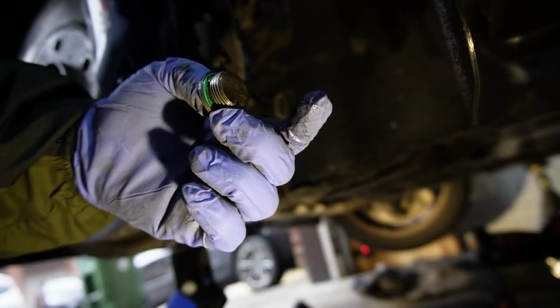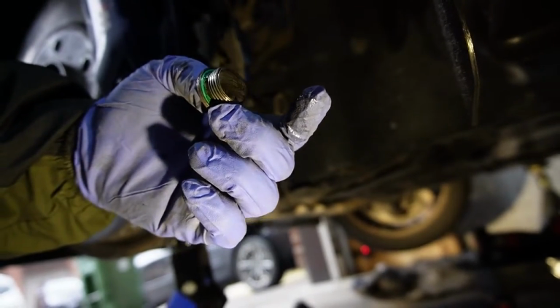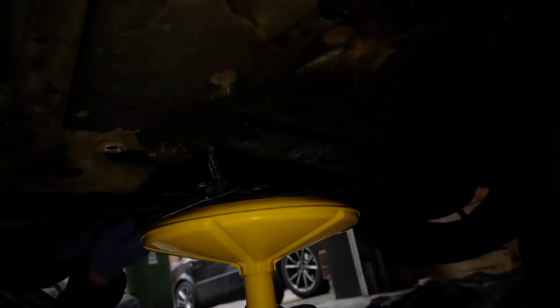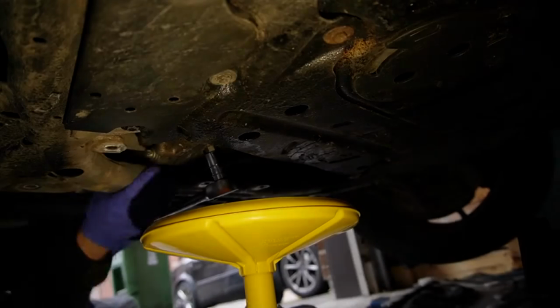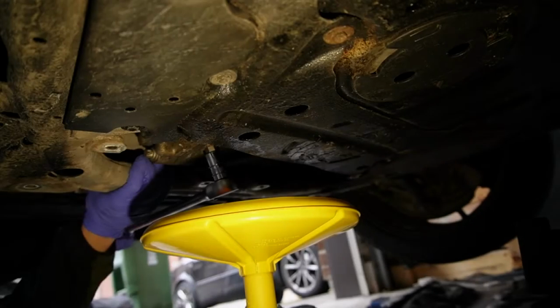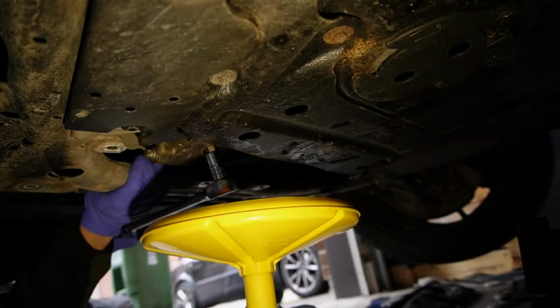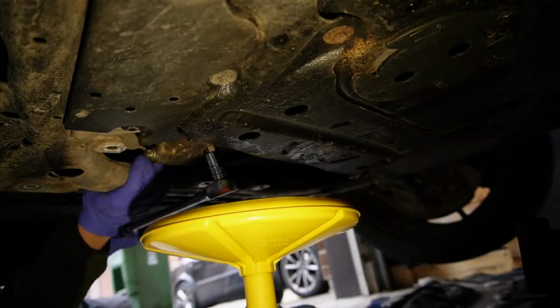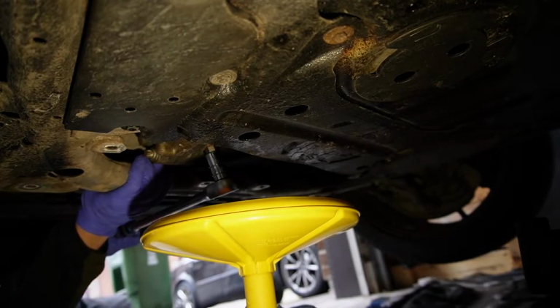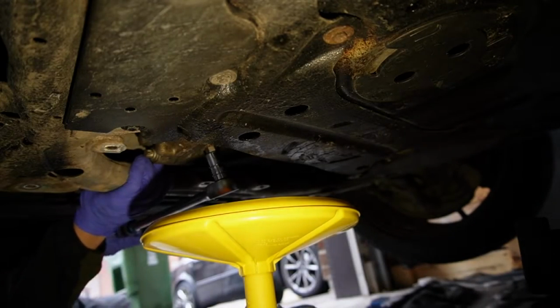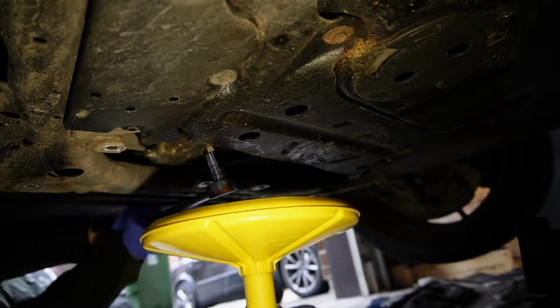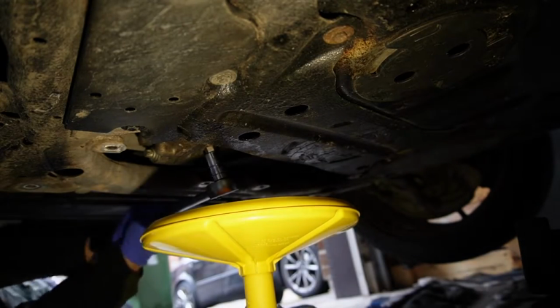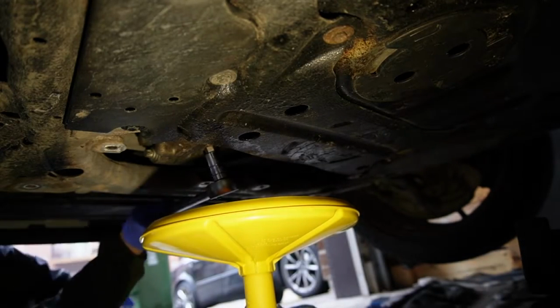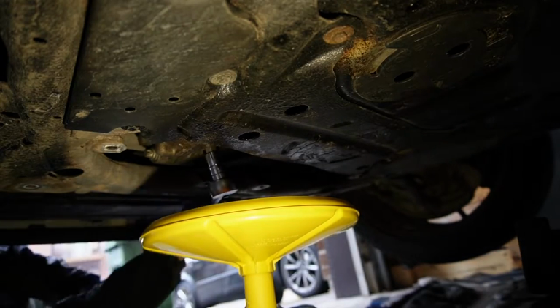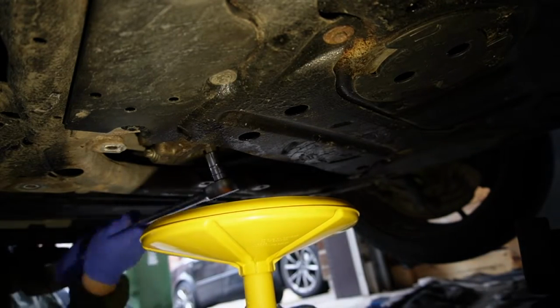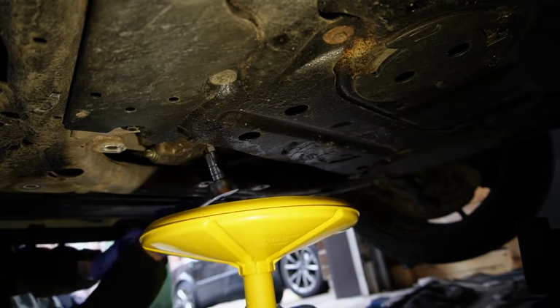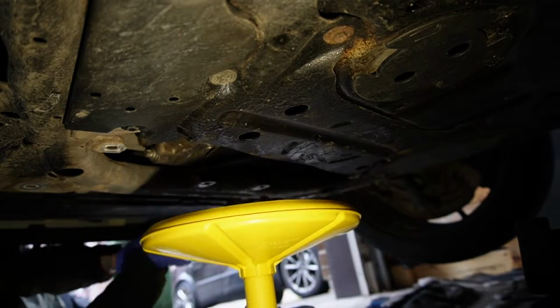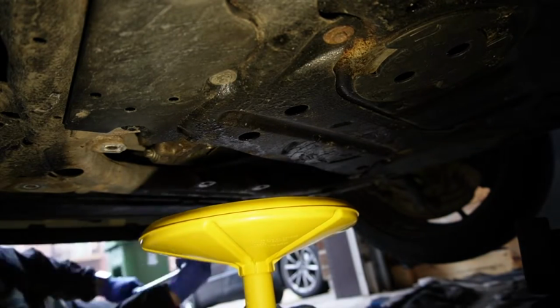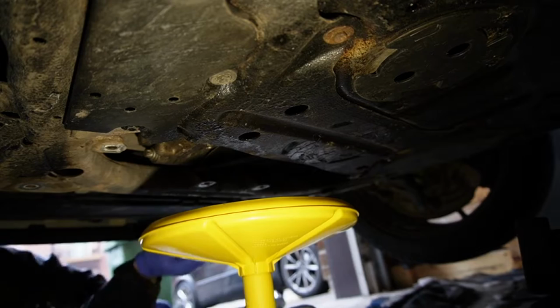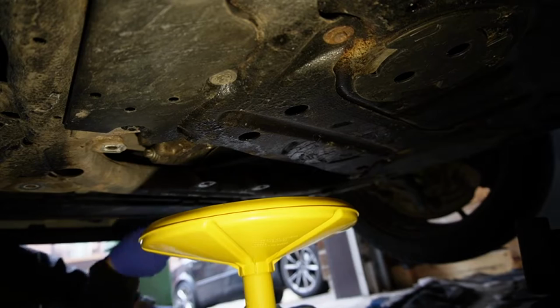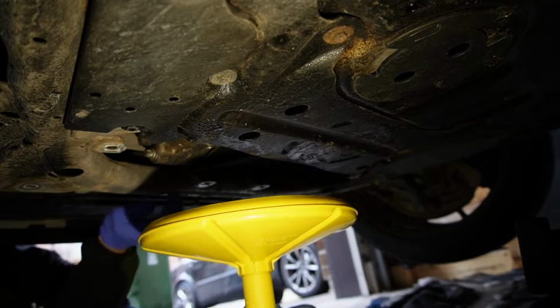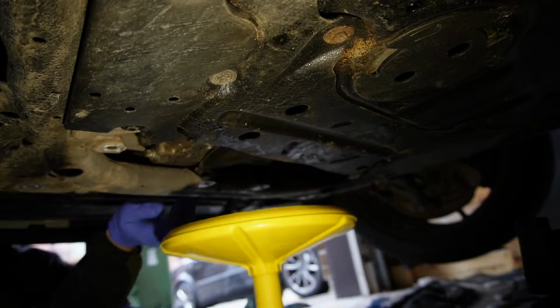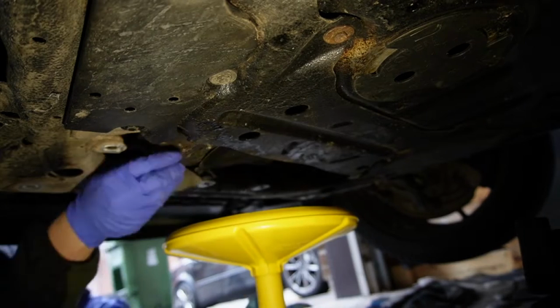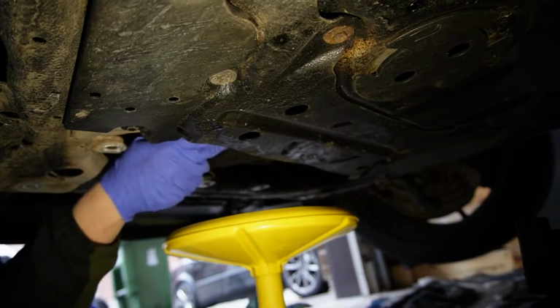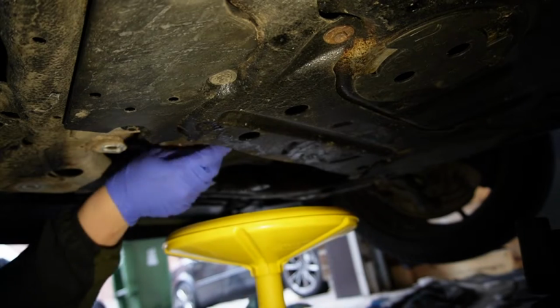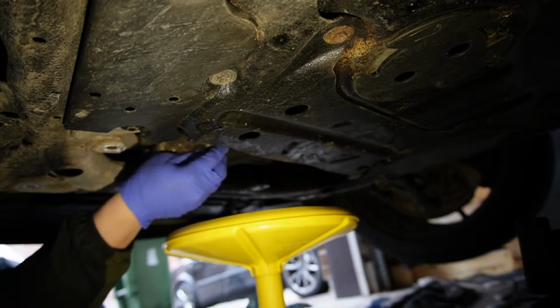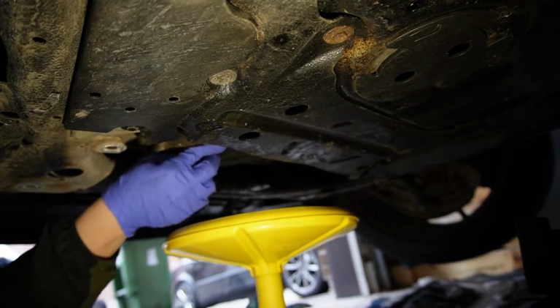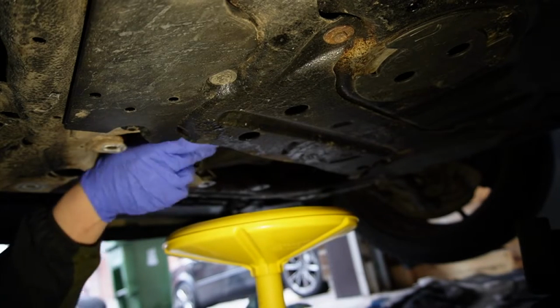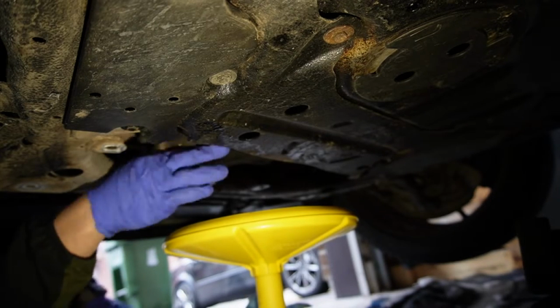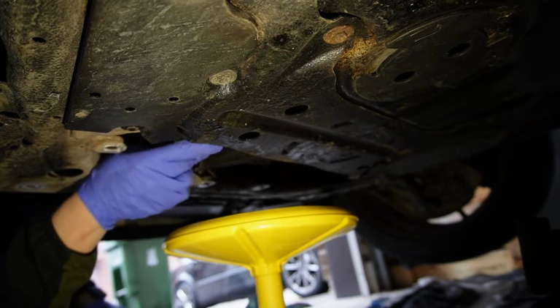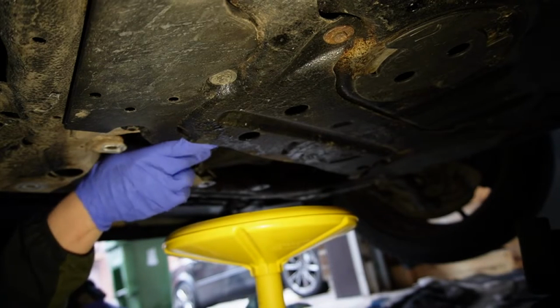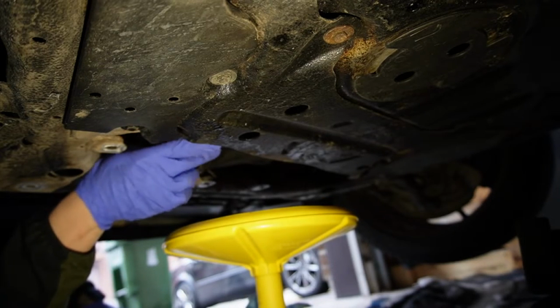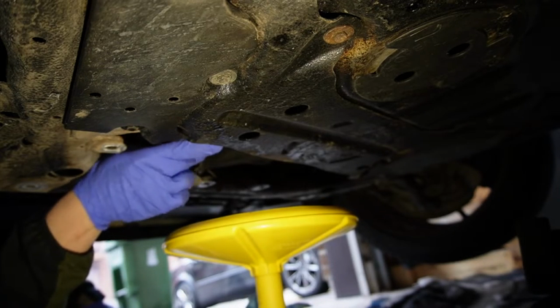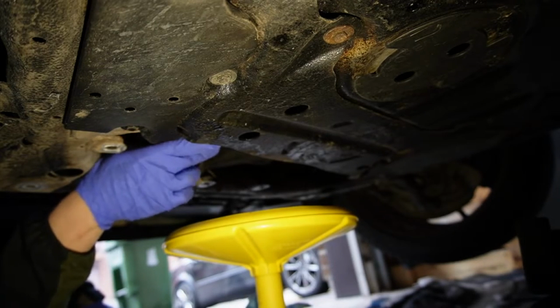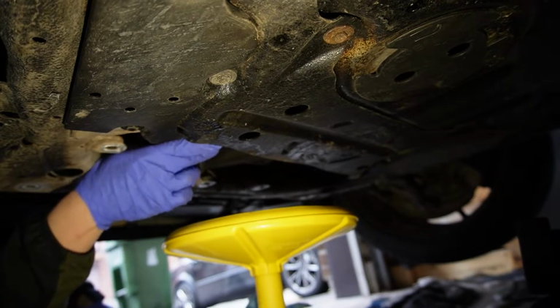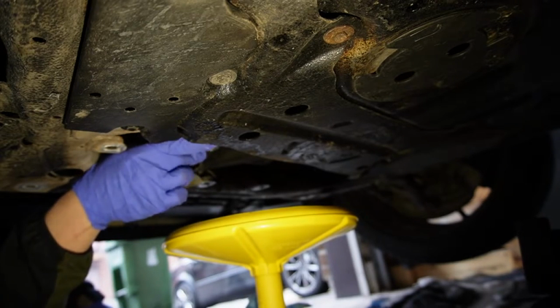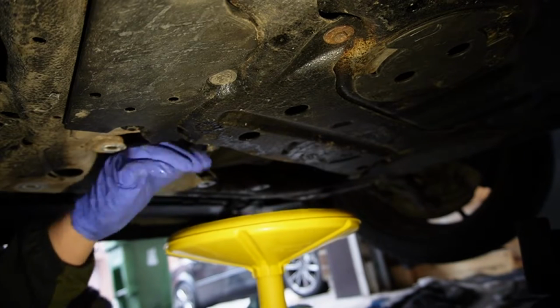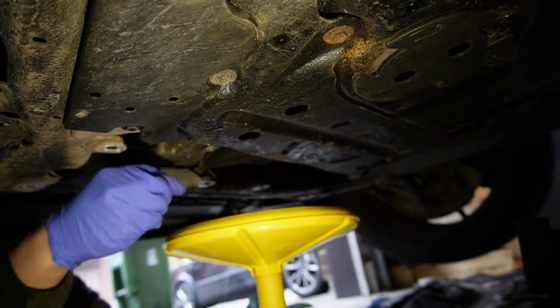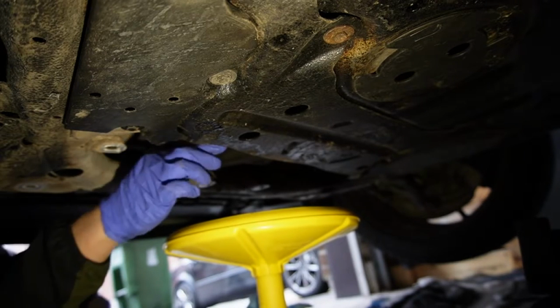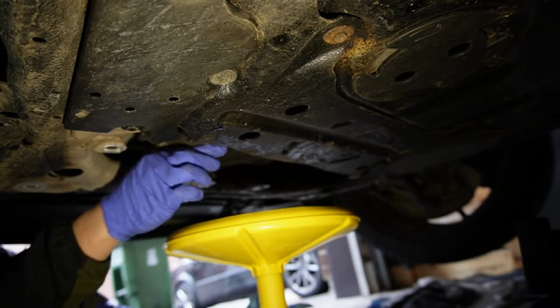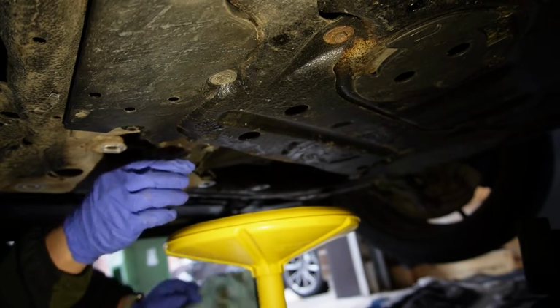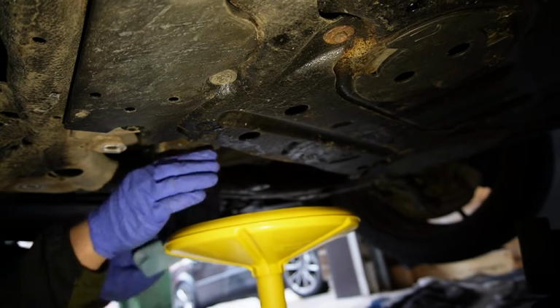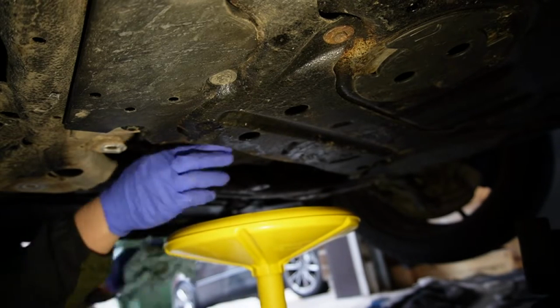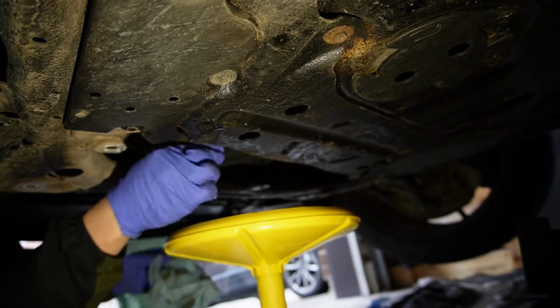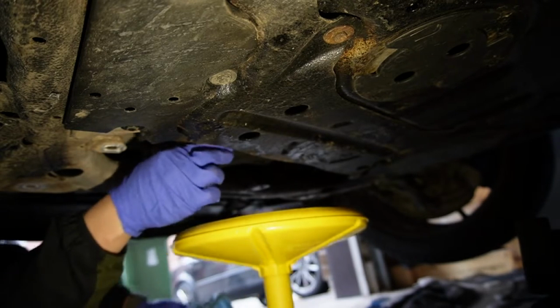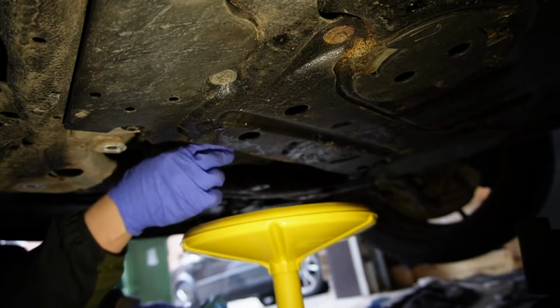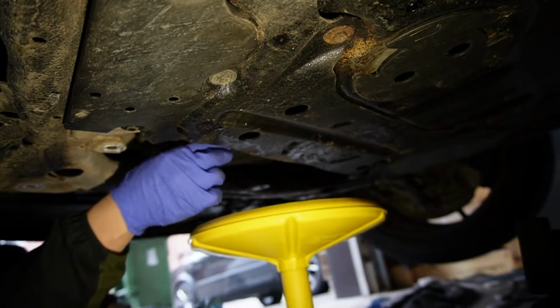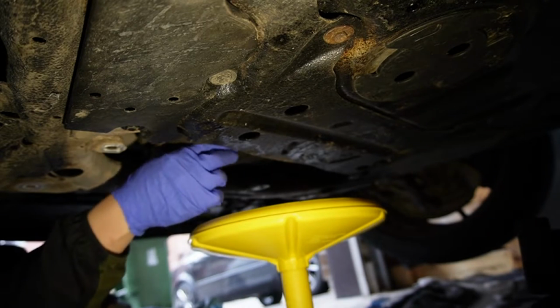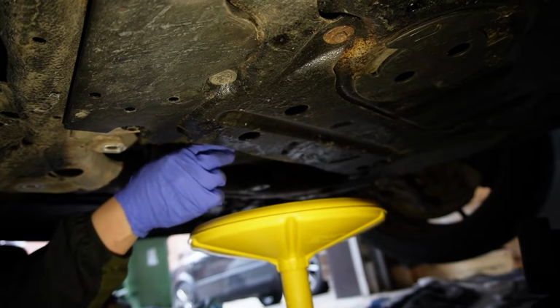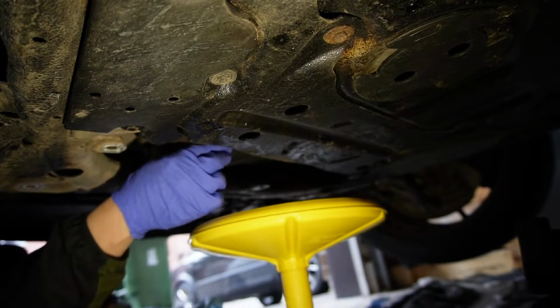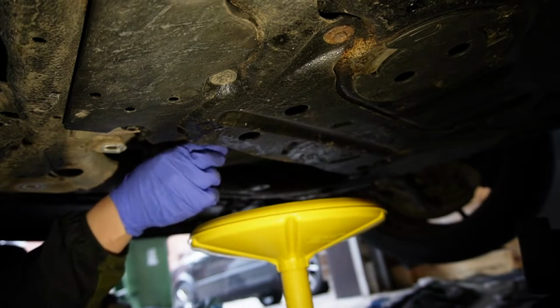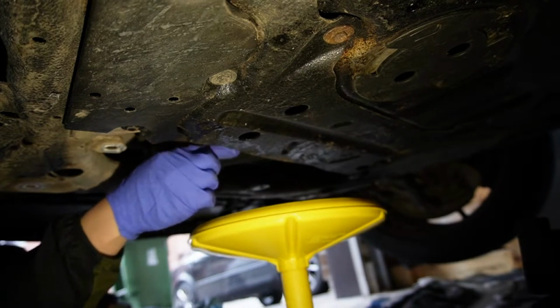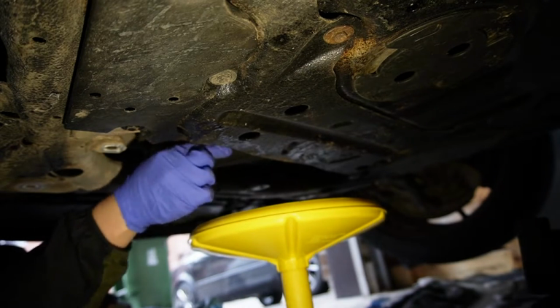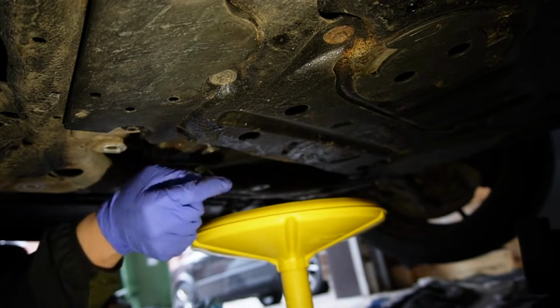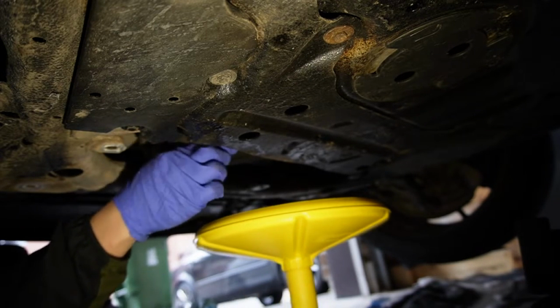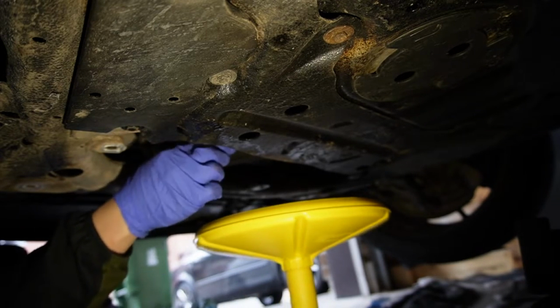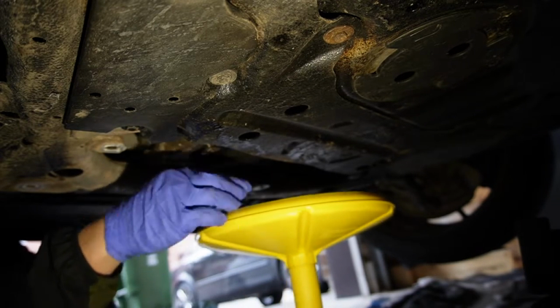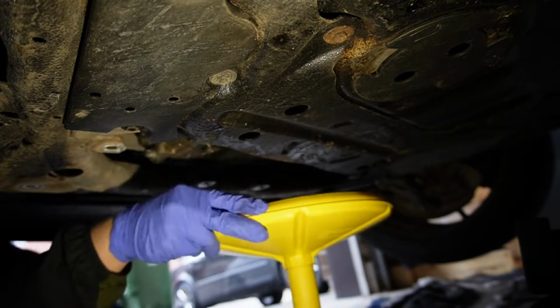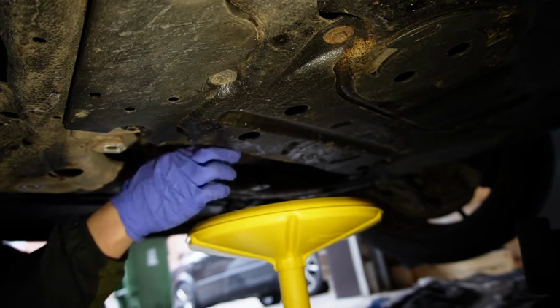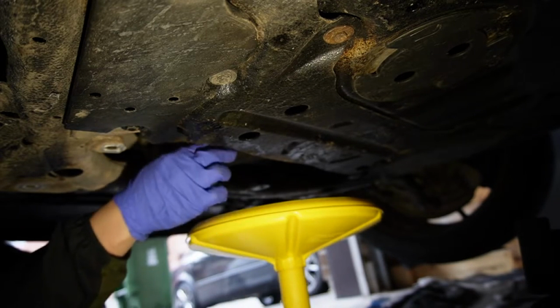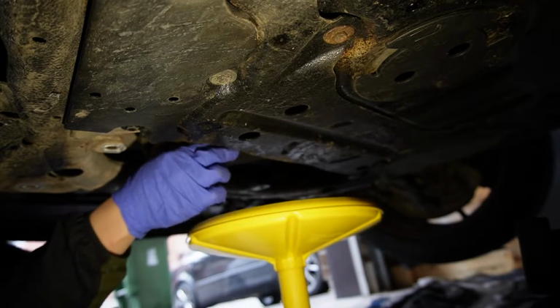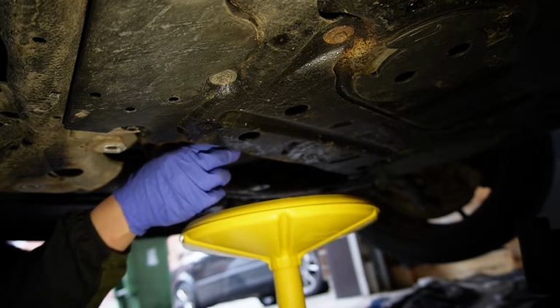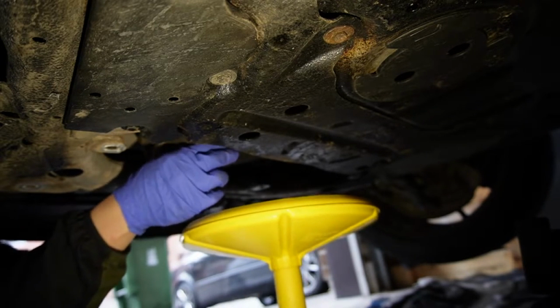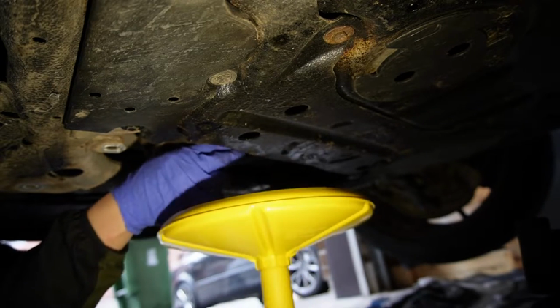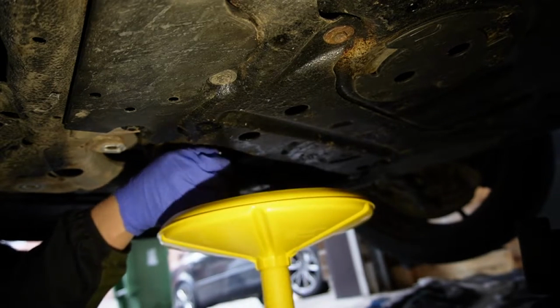Our next step is removing the drain plug. It's pretty straightforward — just like that.